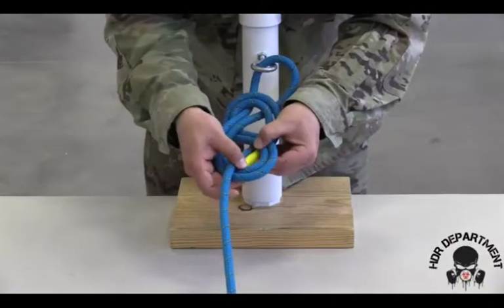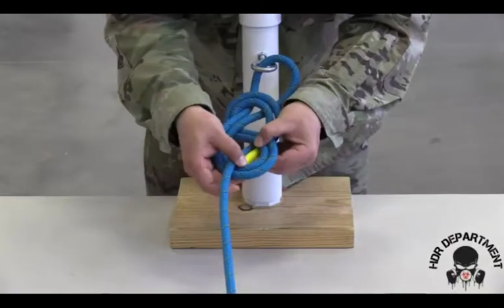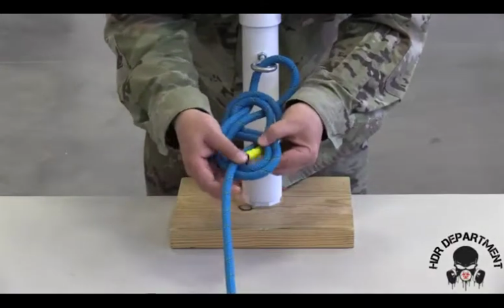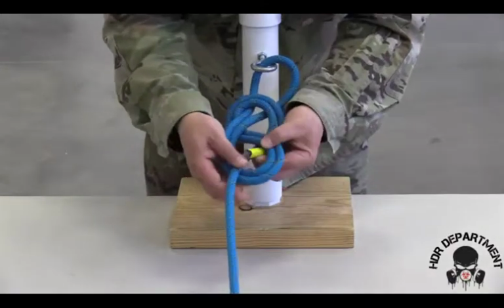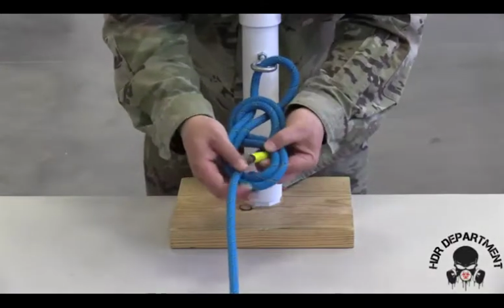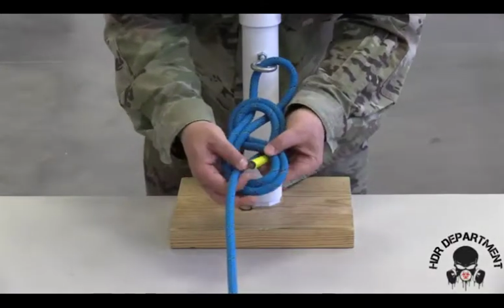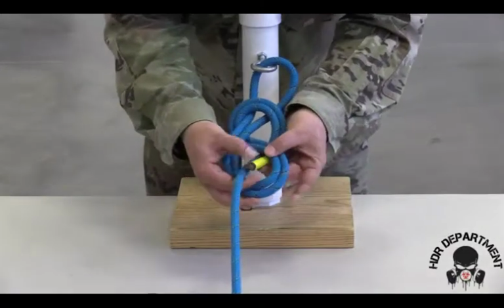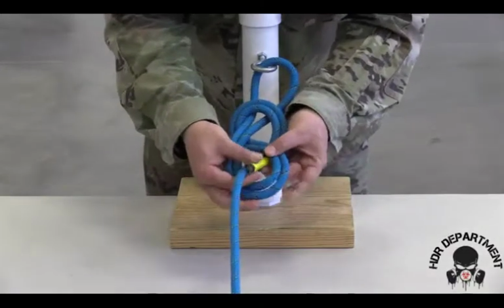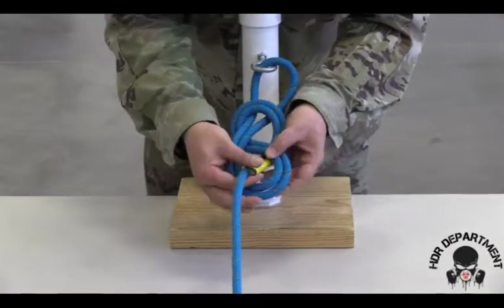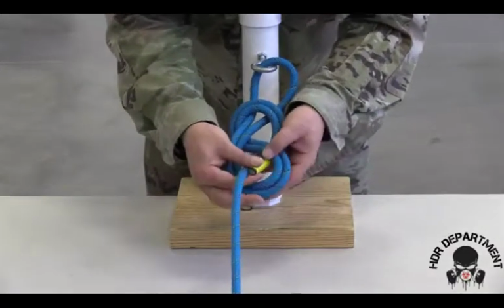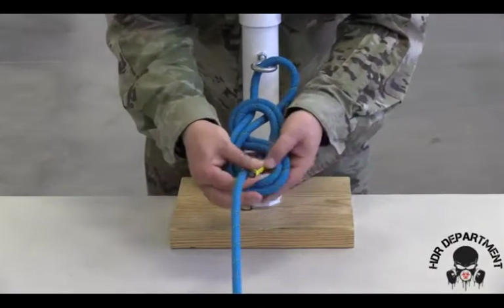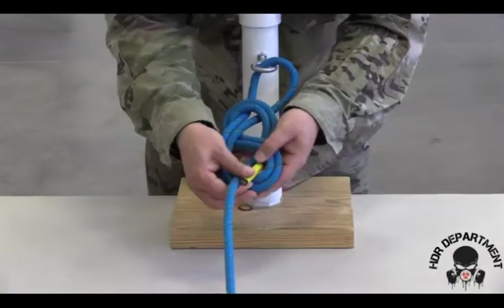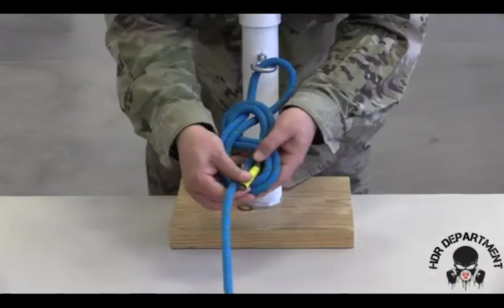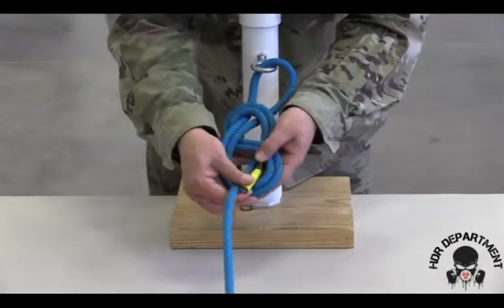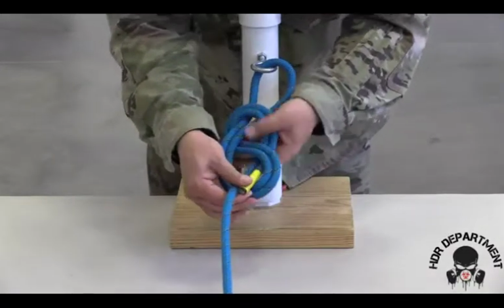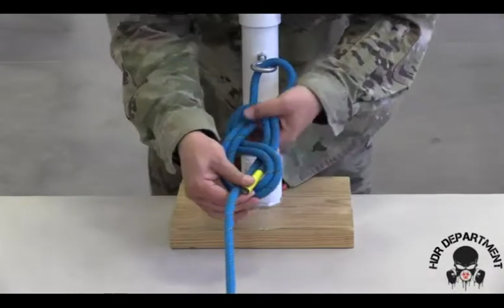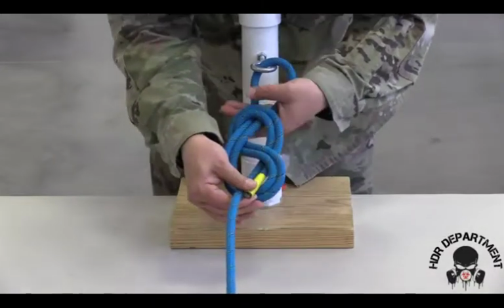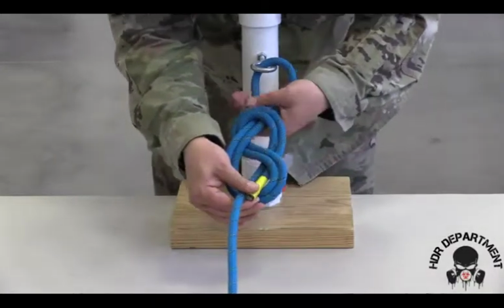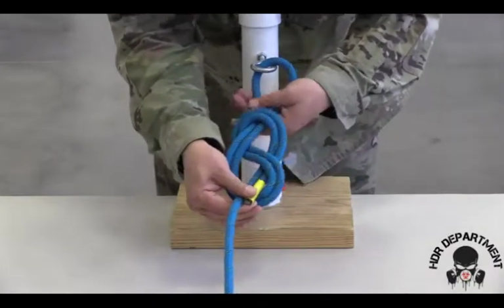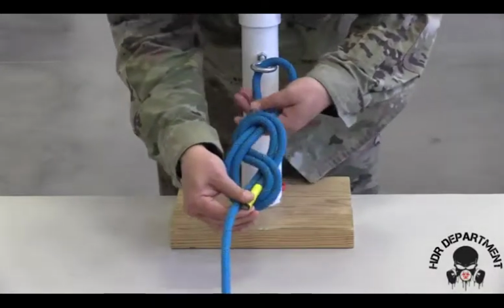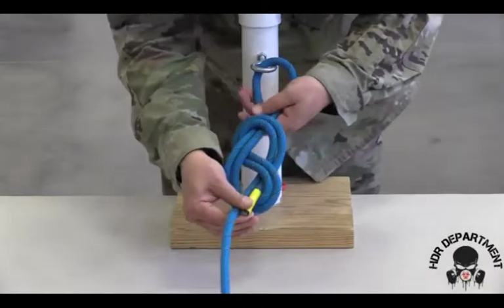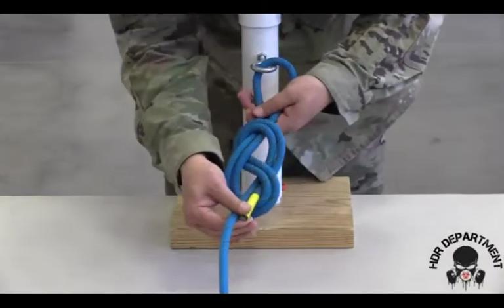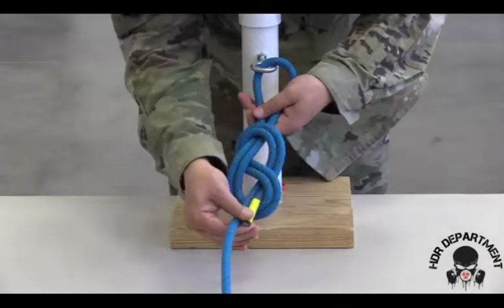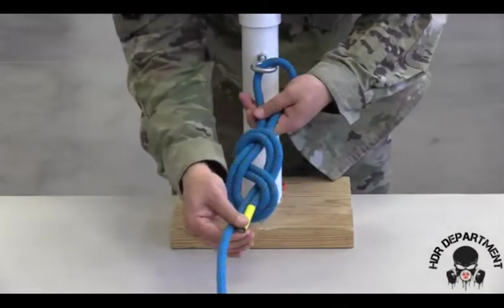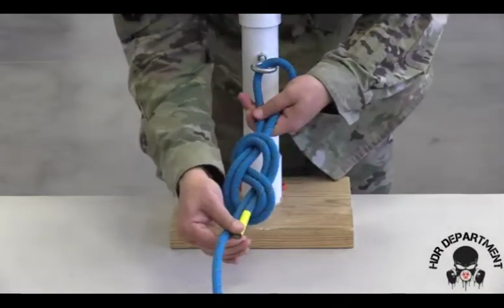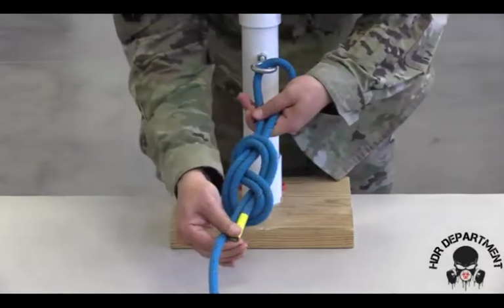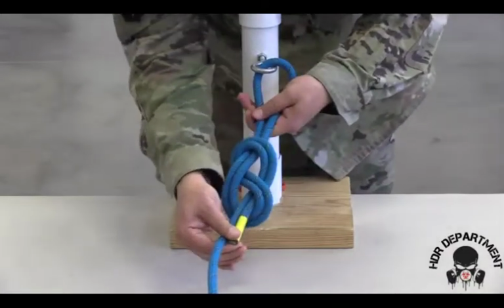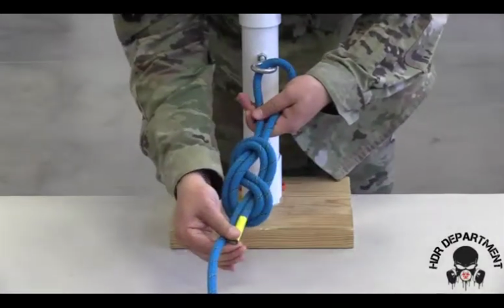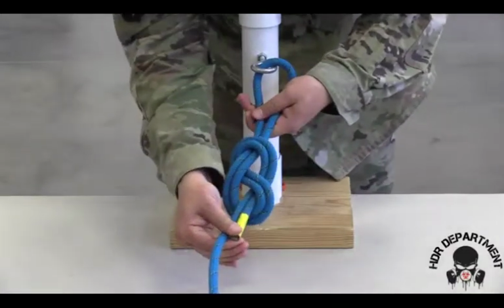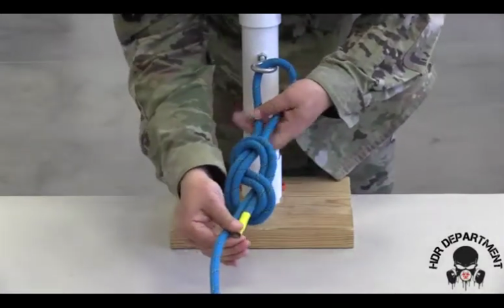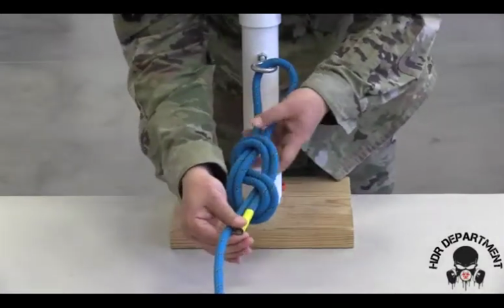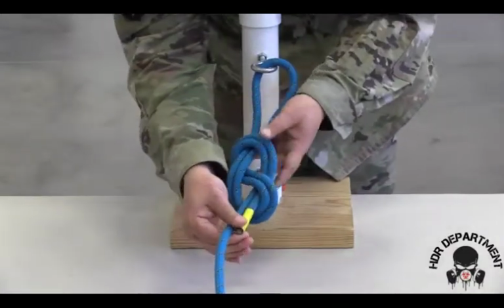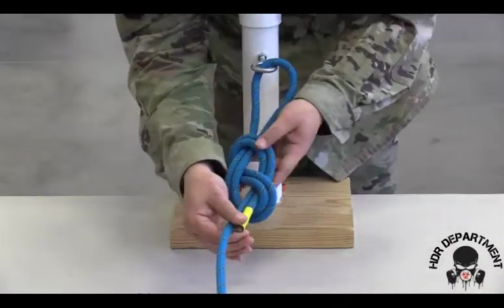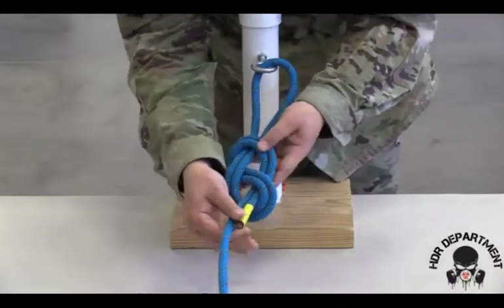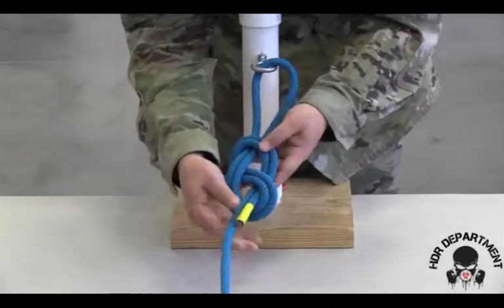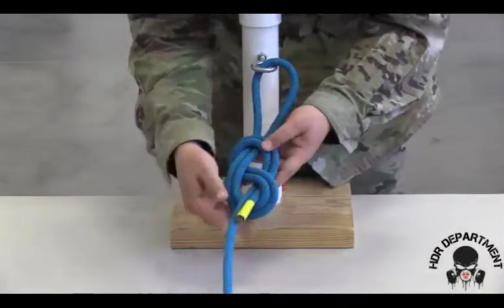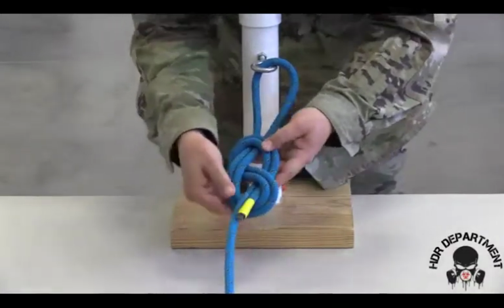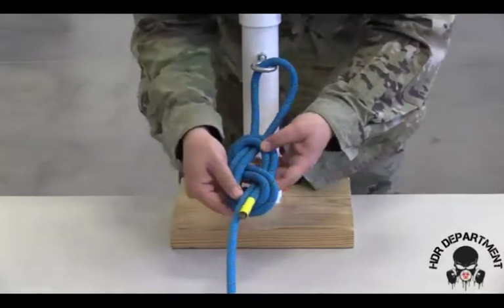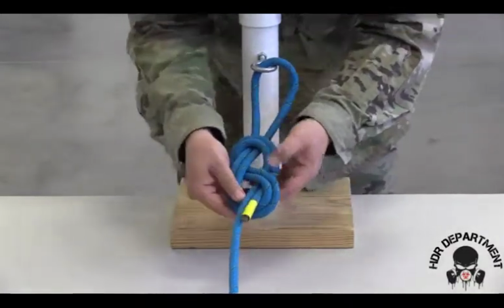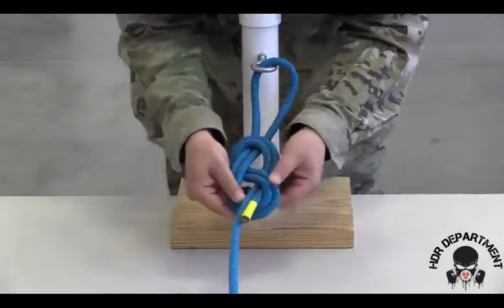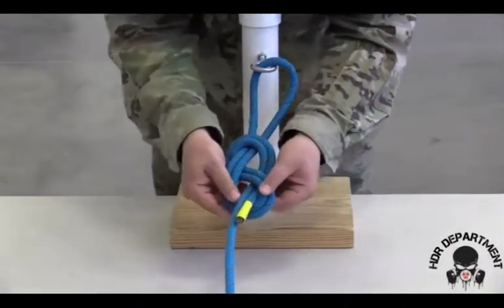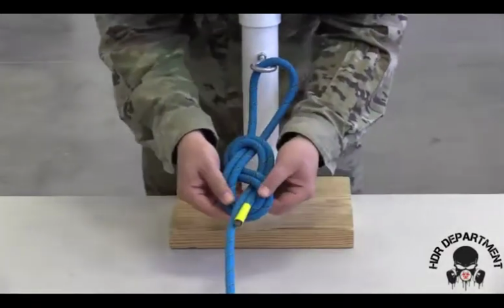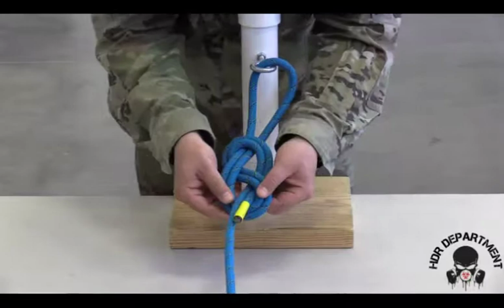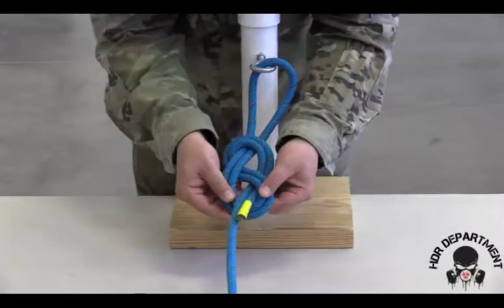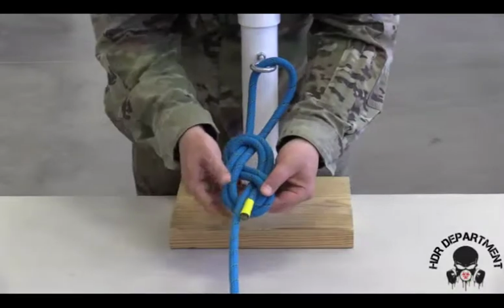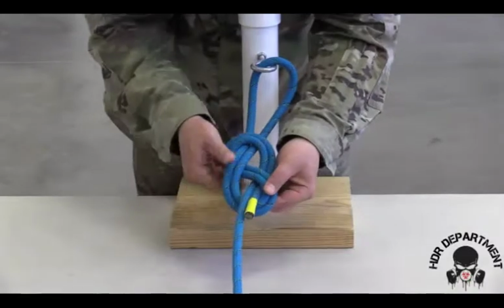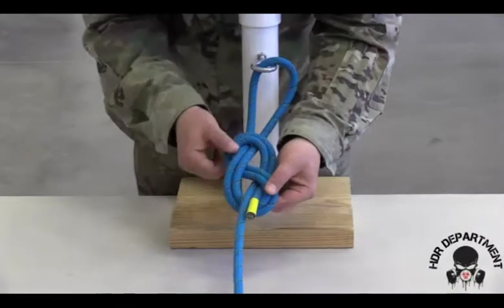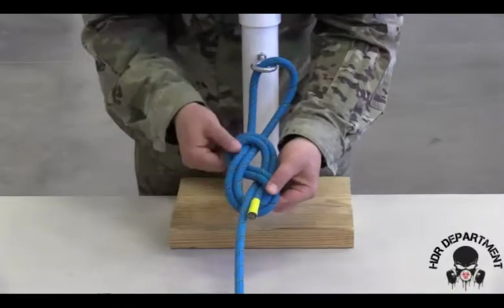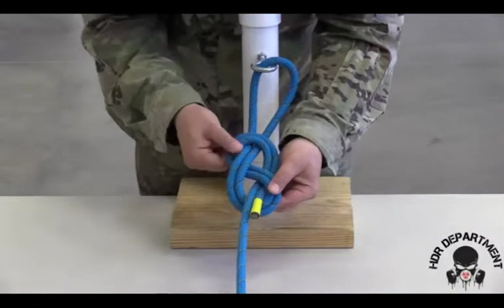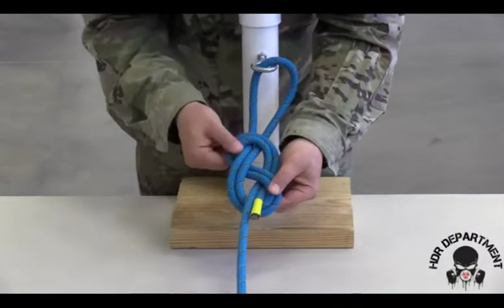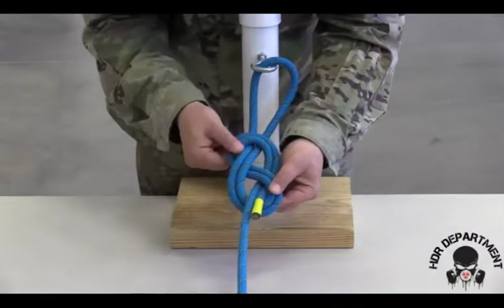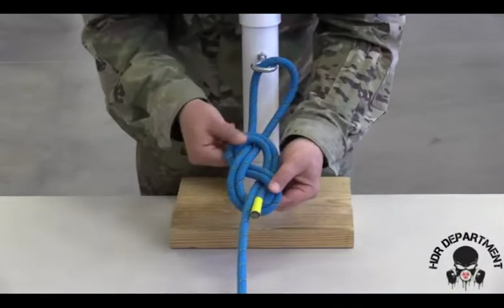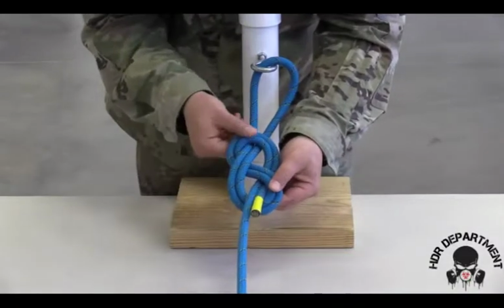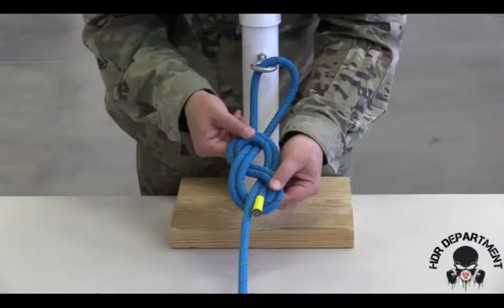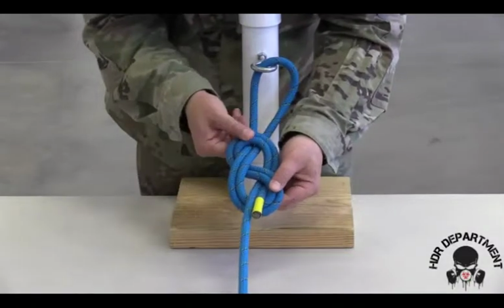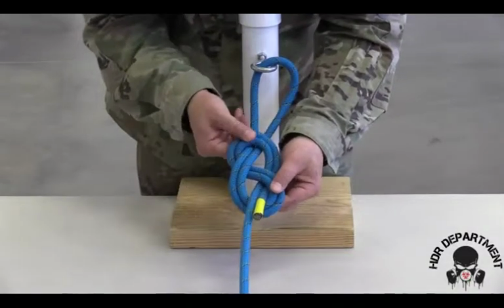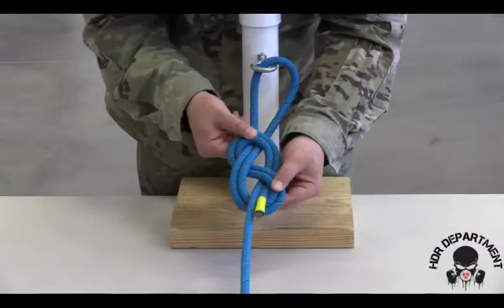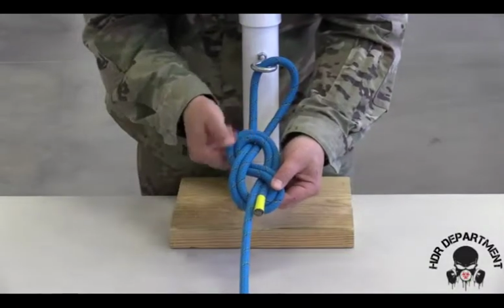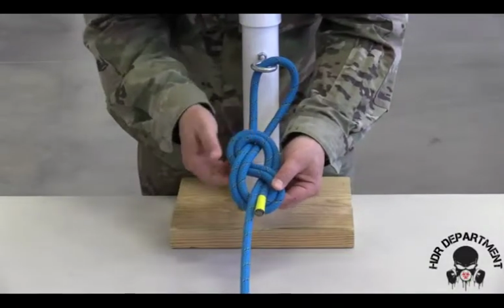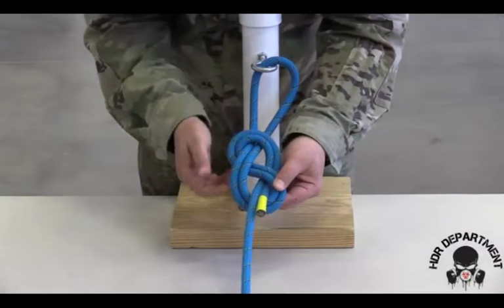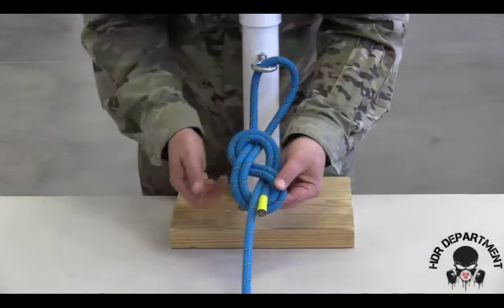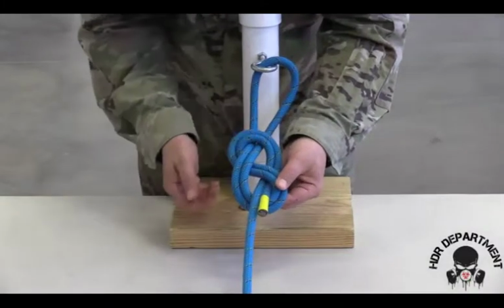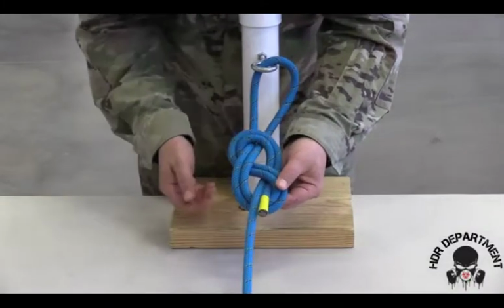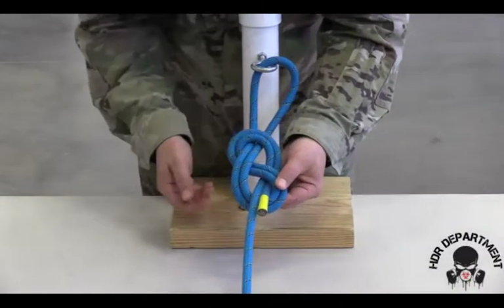When I get to the other side, I will pull on both ends slightly to ensure that there are no twists, bends, or X's.